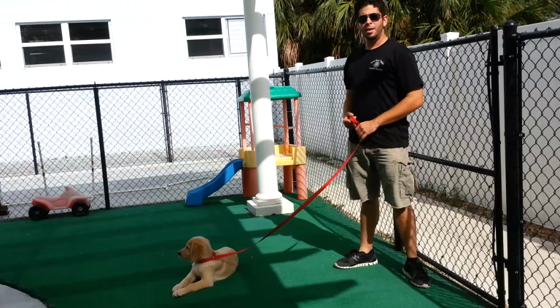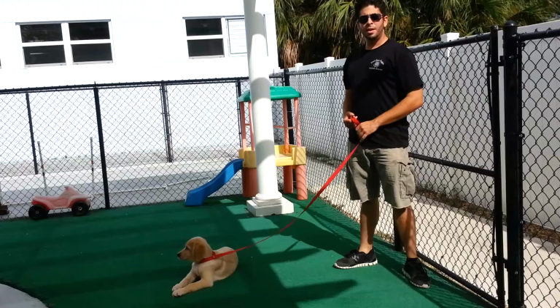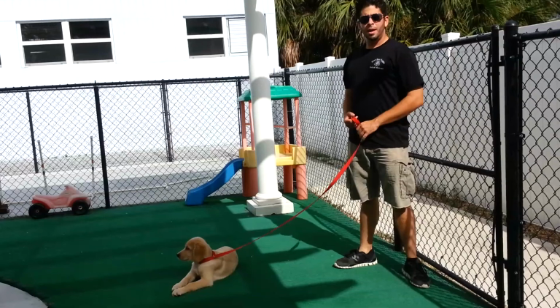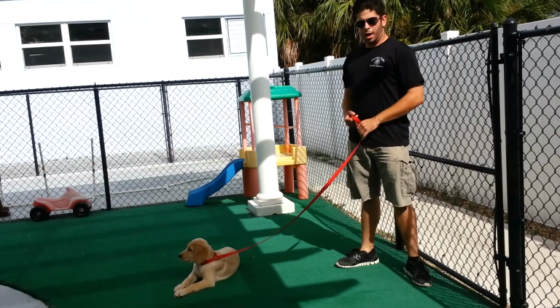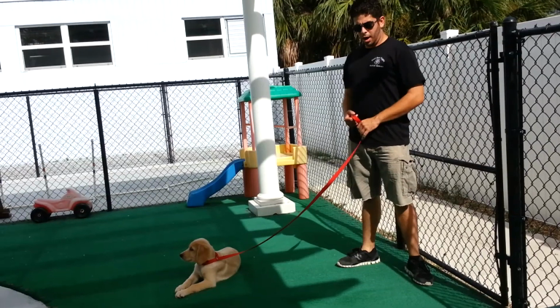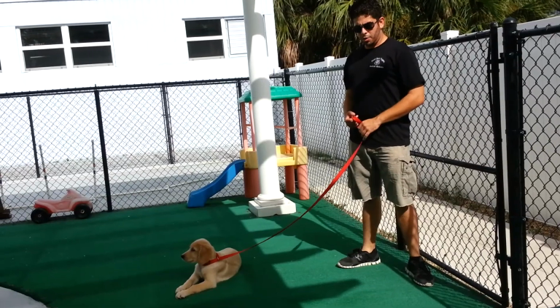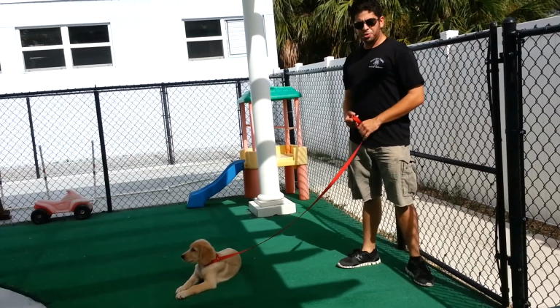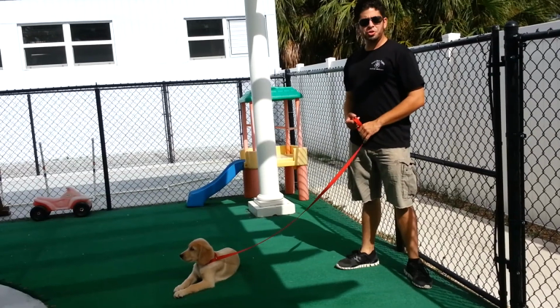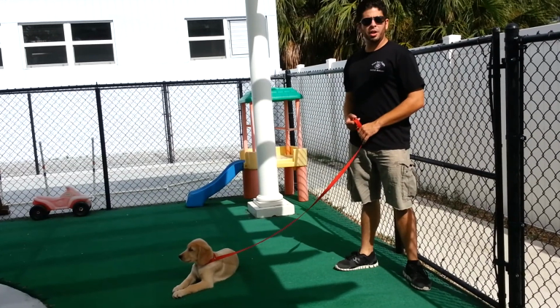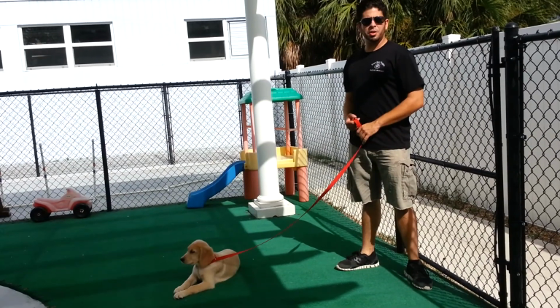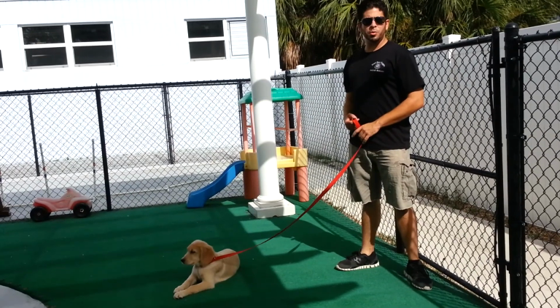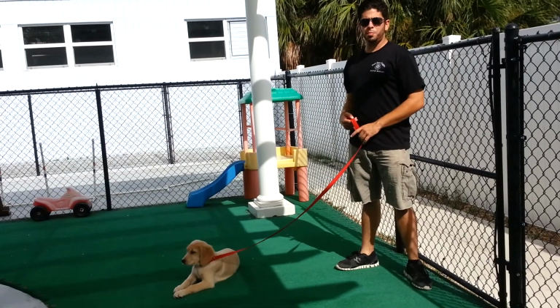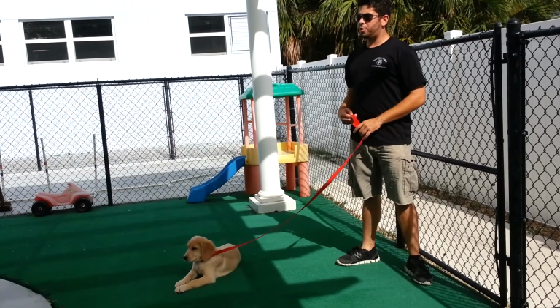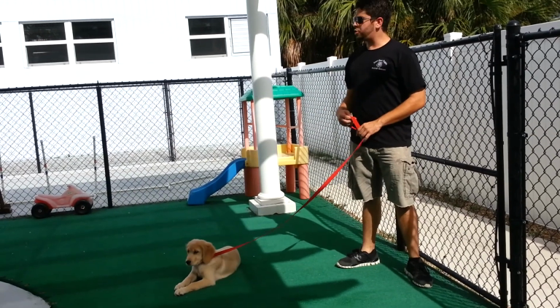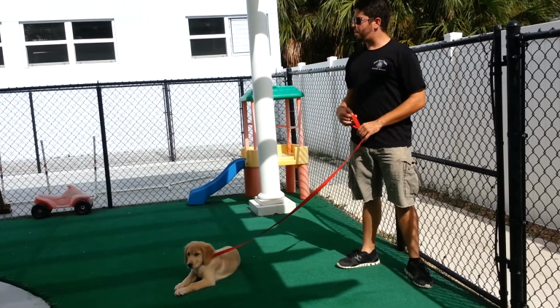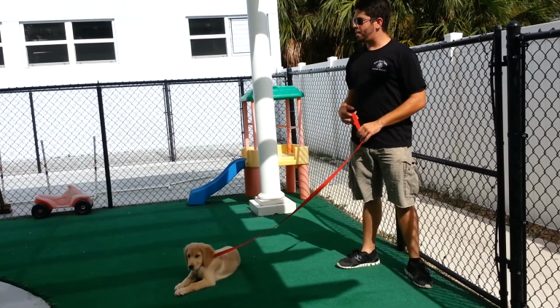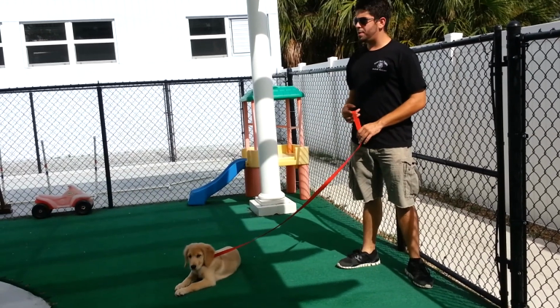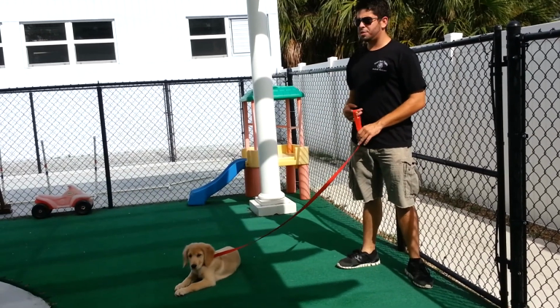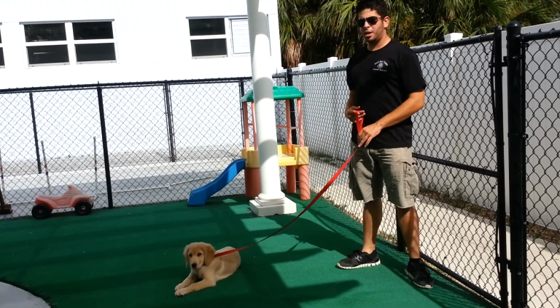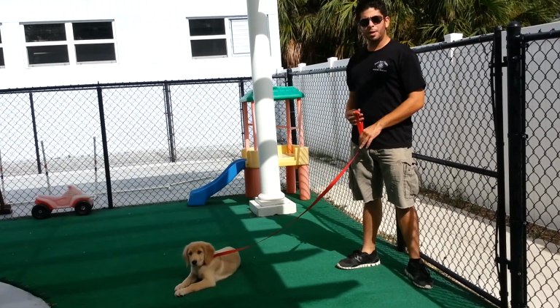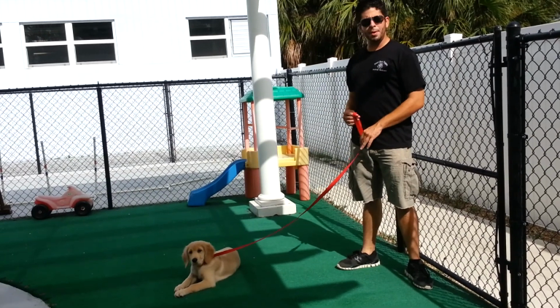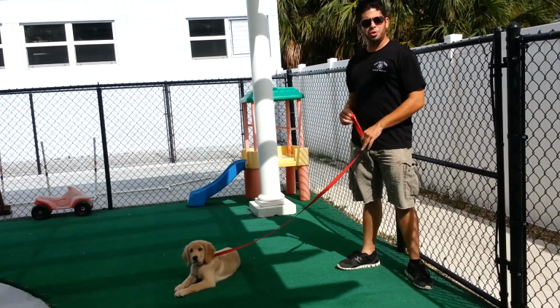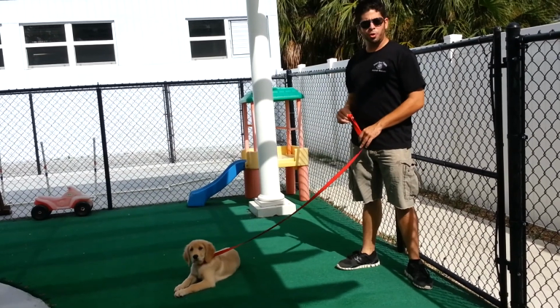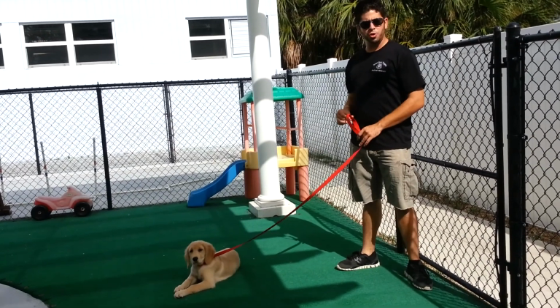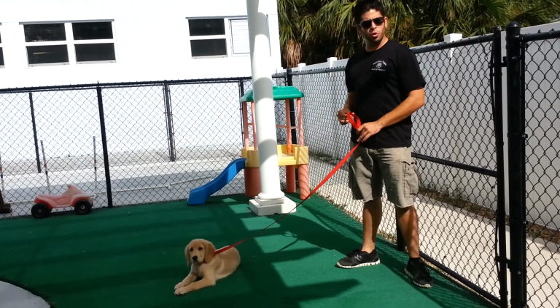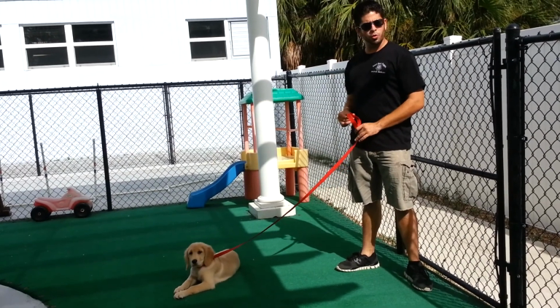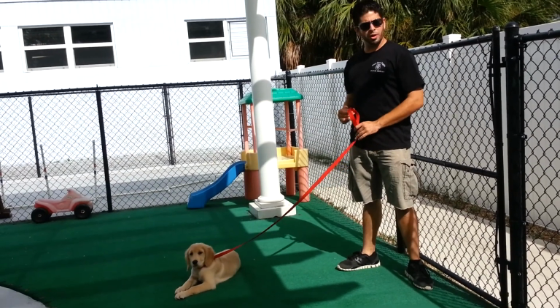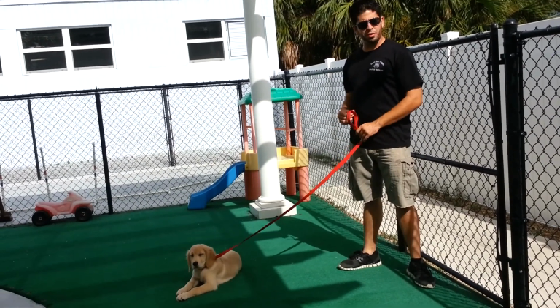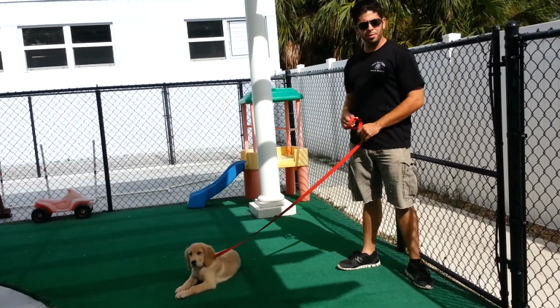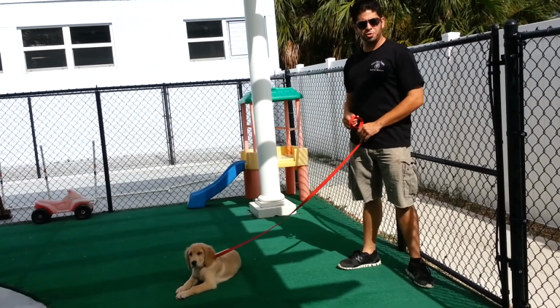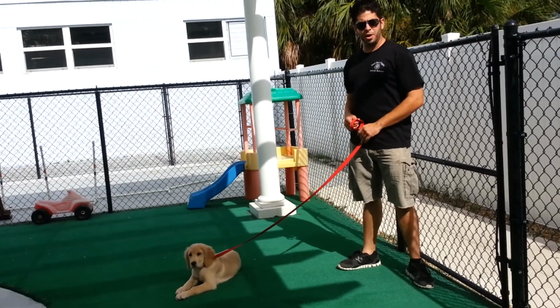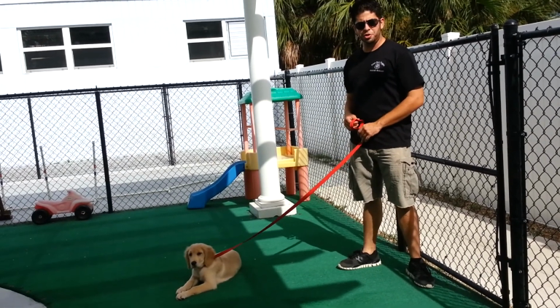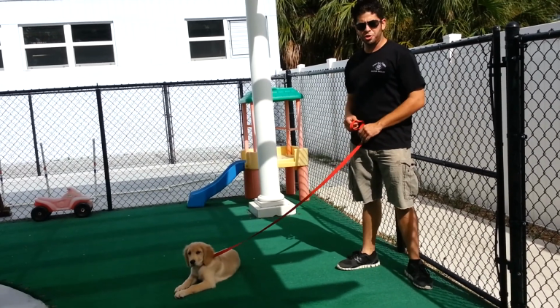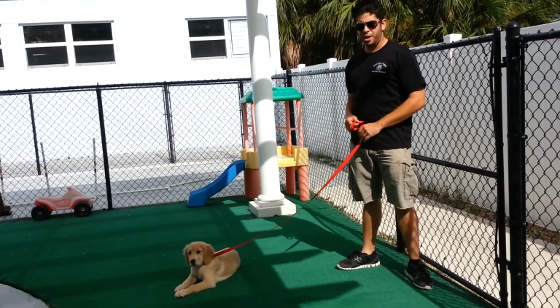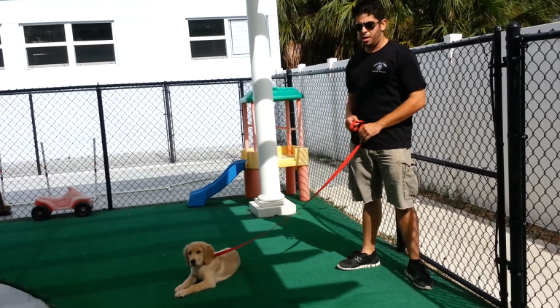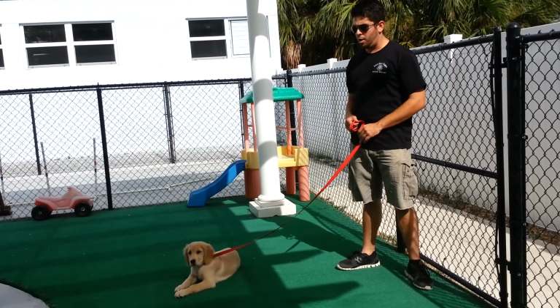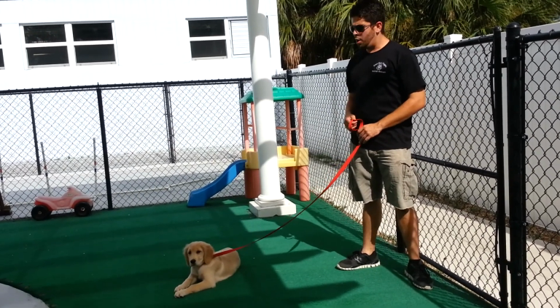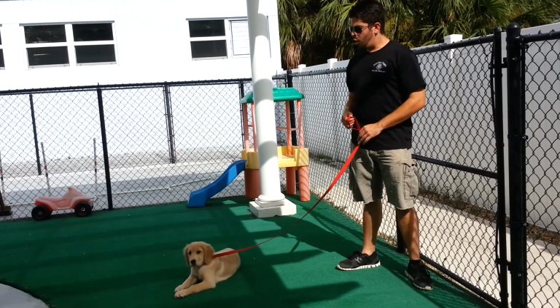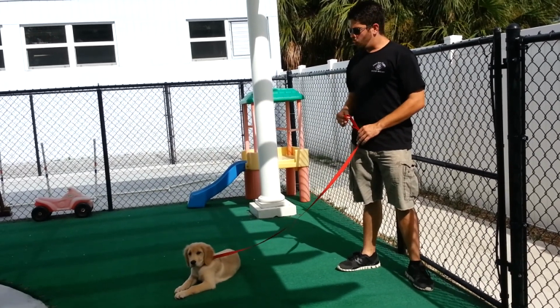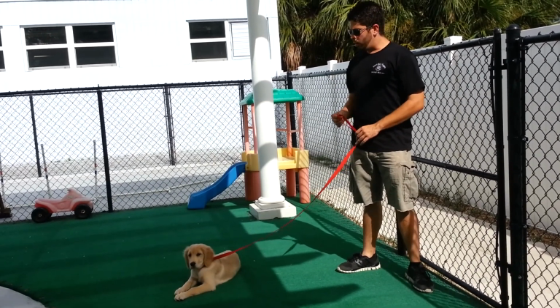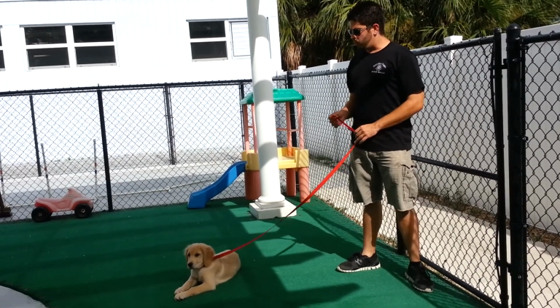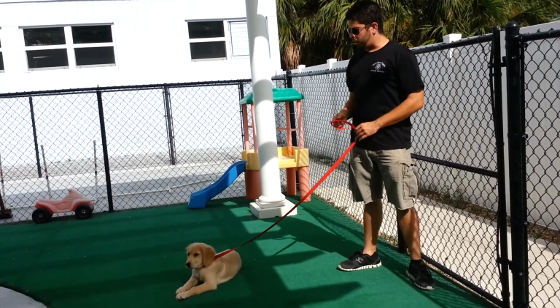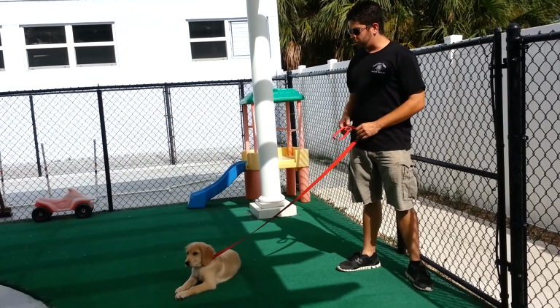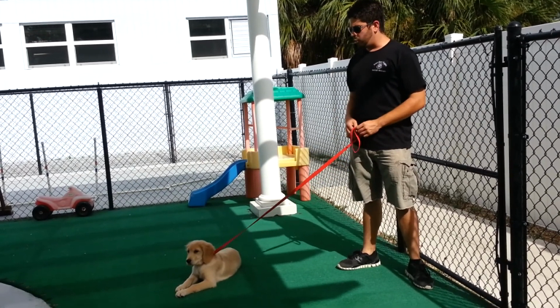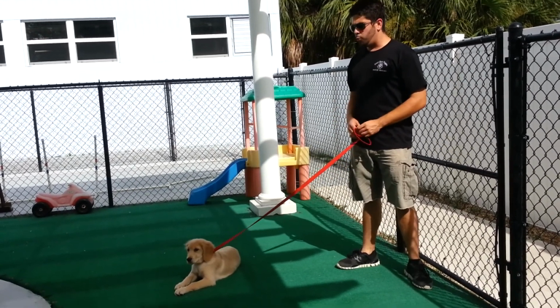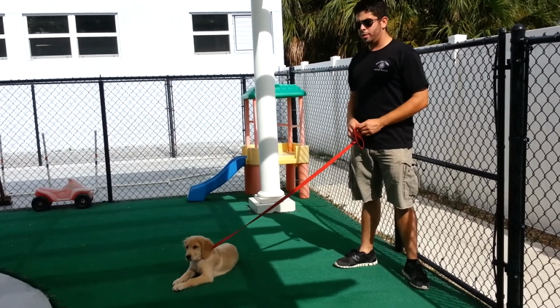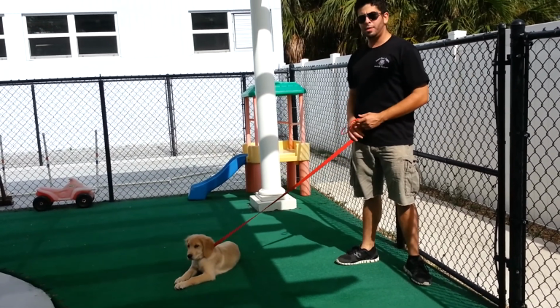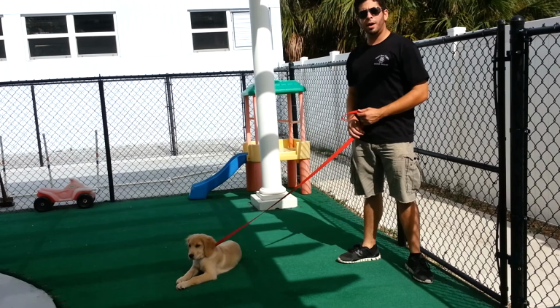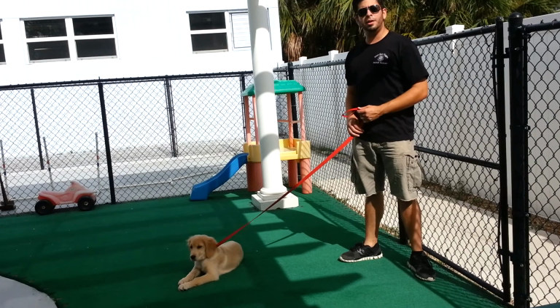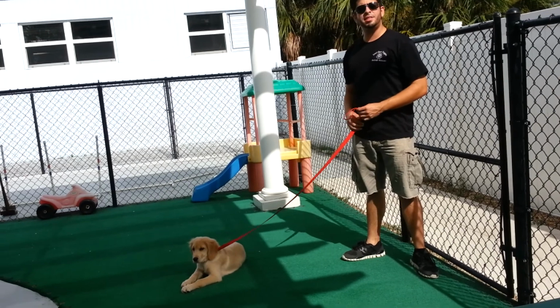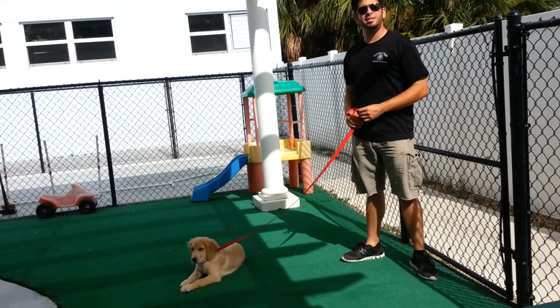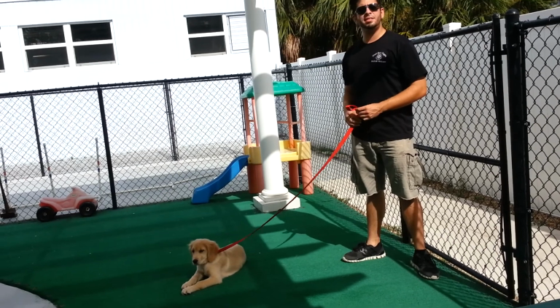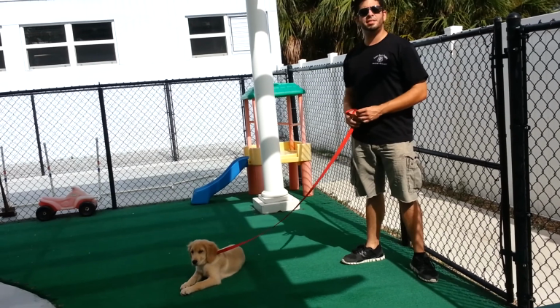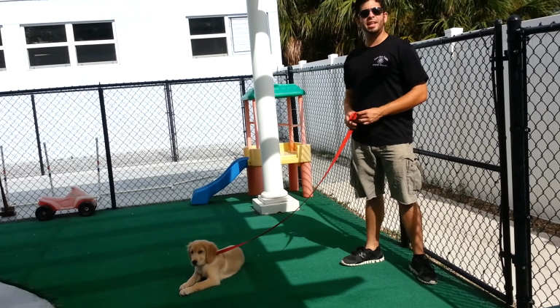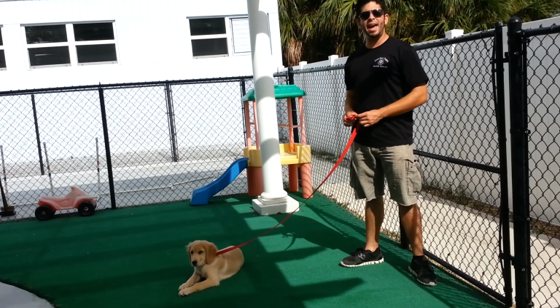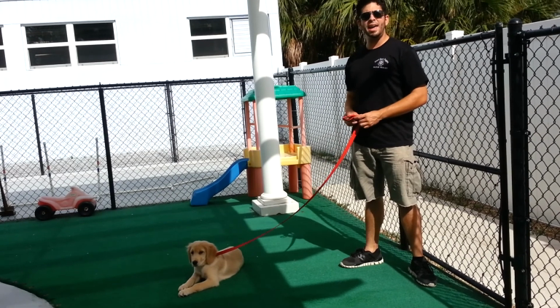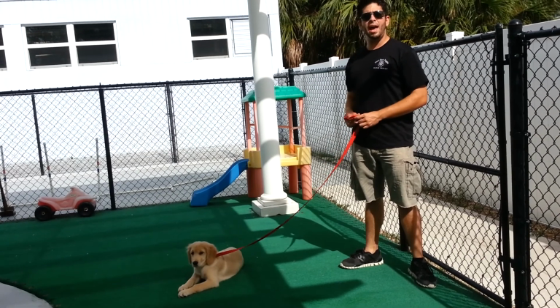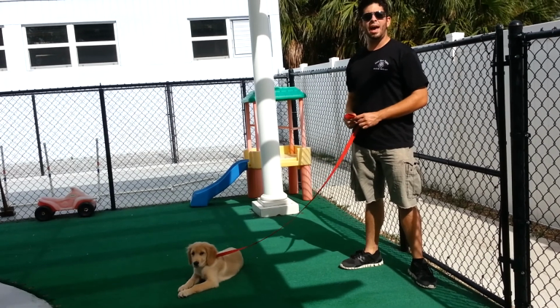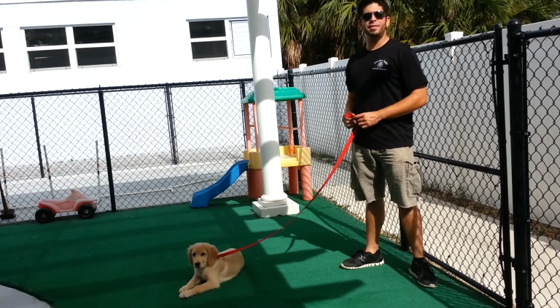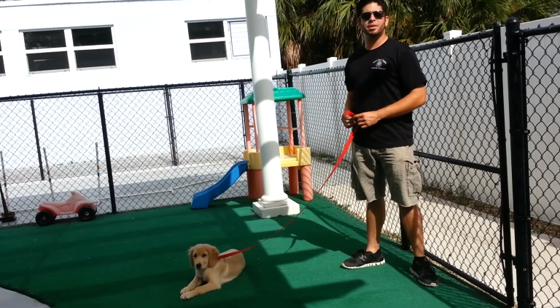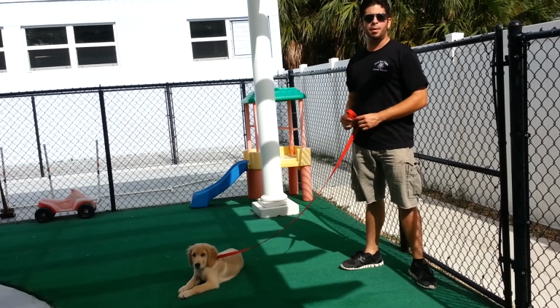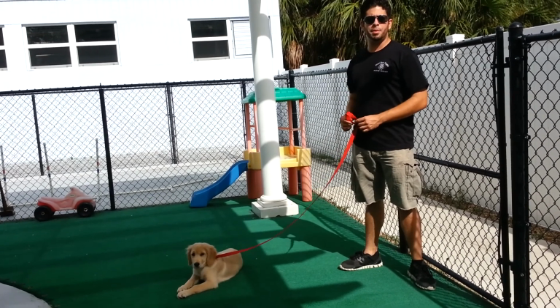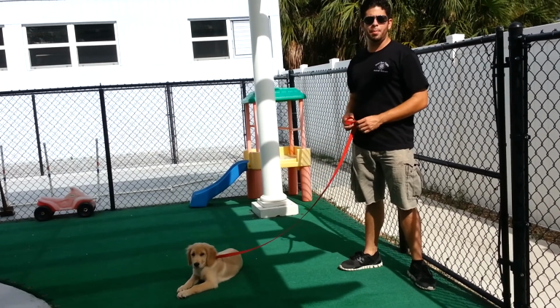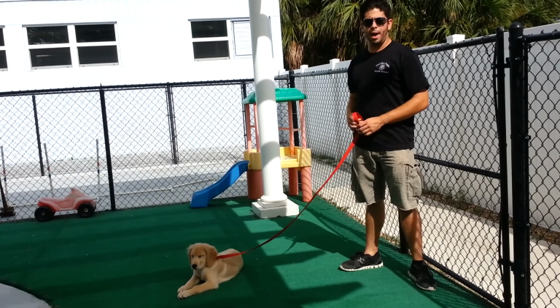Hello, this is Jonathan with Smart Start Puppies and I'm going to be showing you a quick demonstration here with Russell with the sit, stay, and the come command.